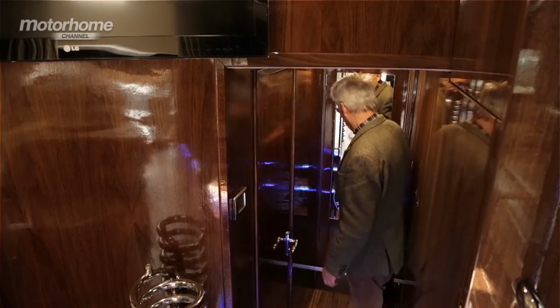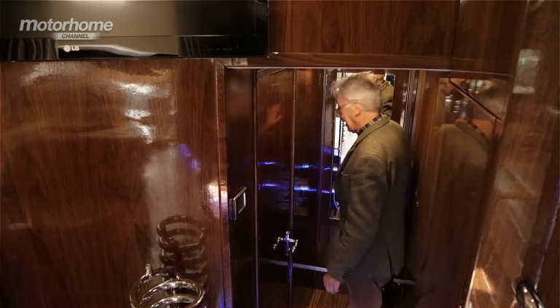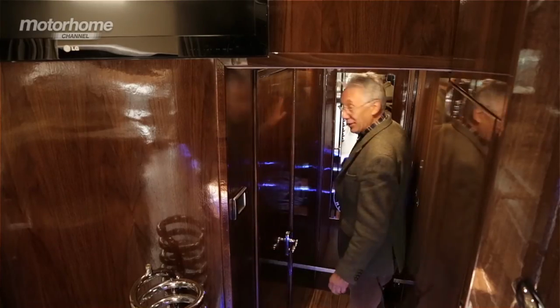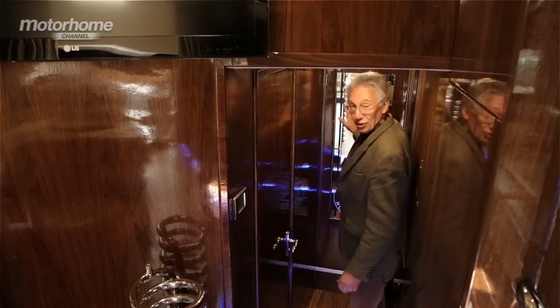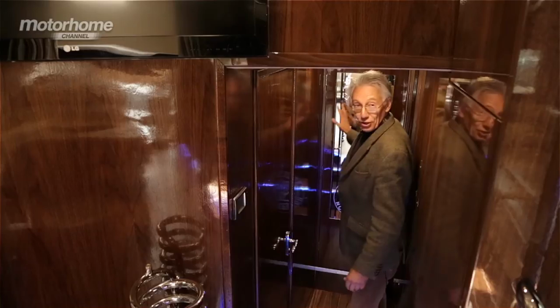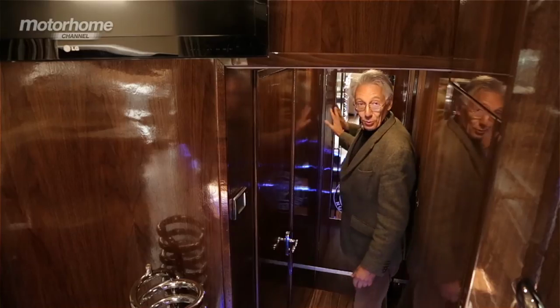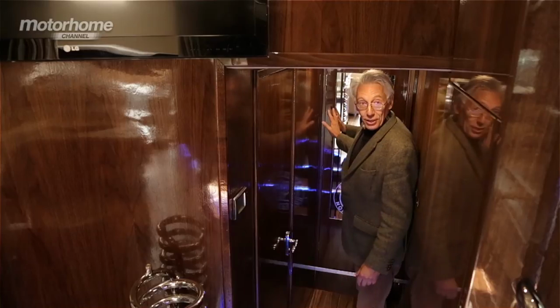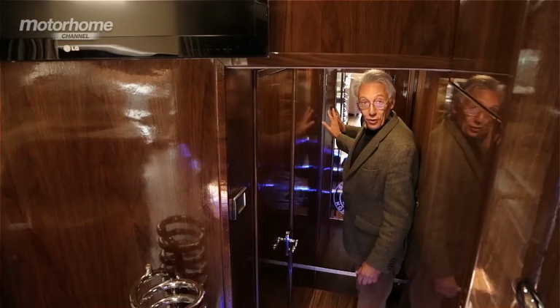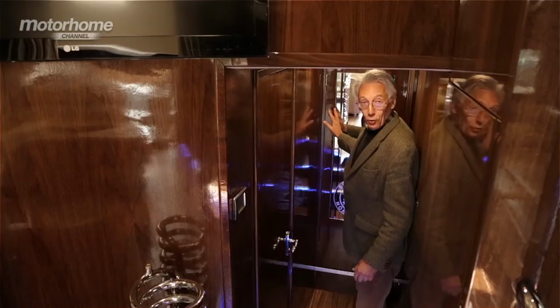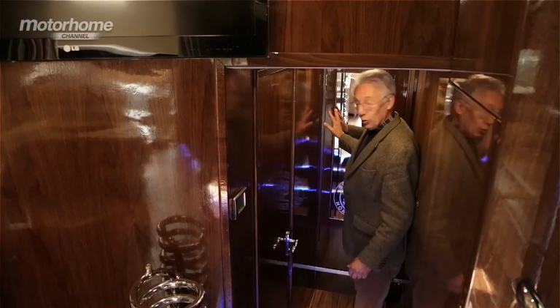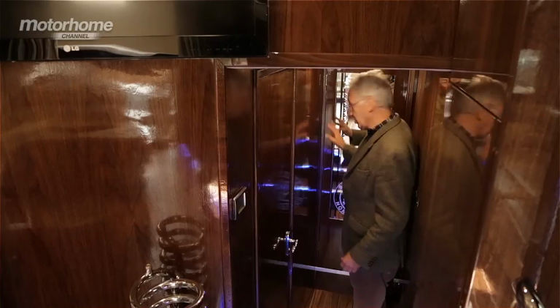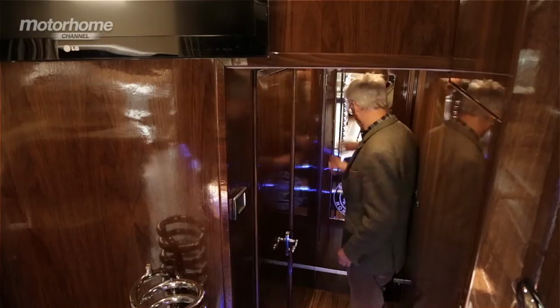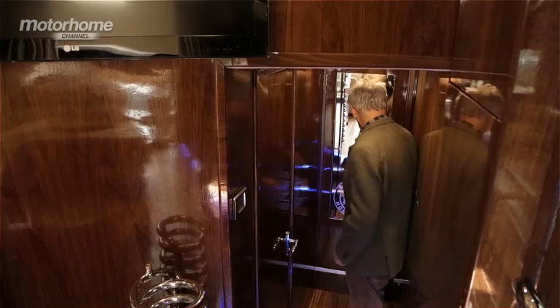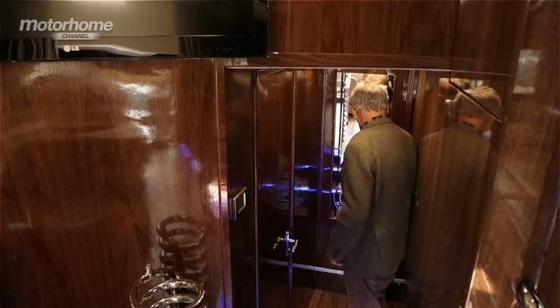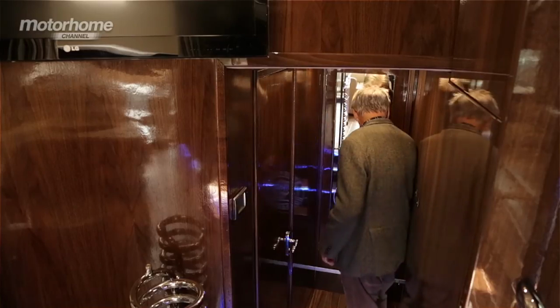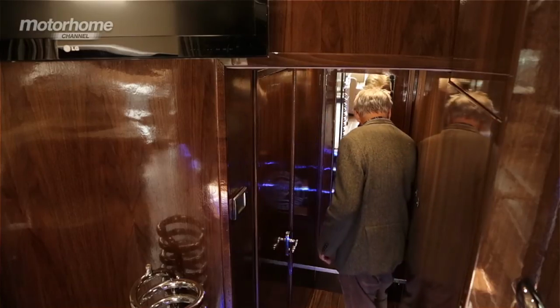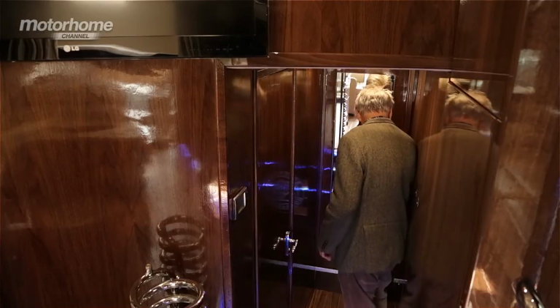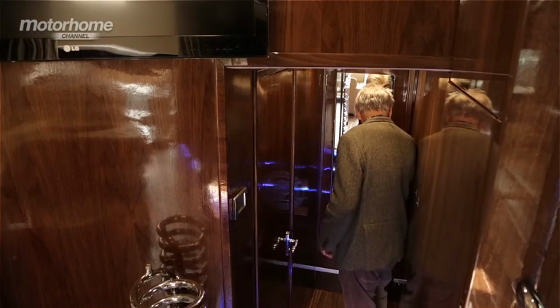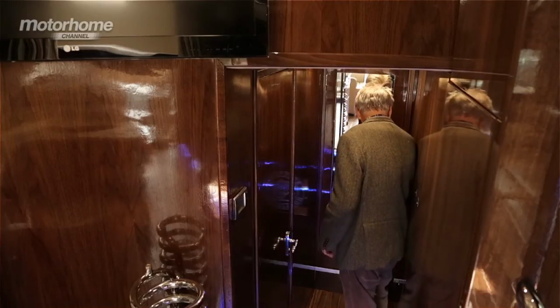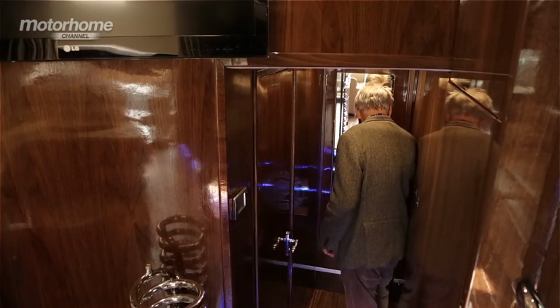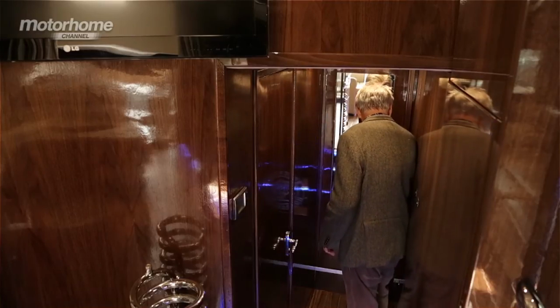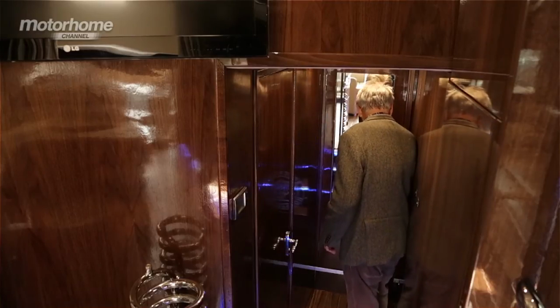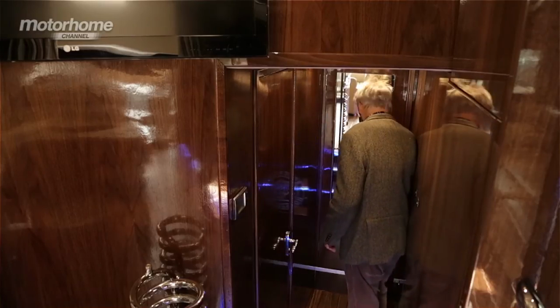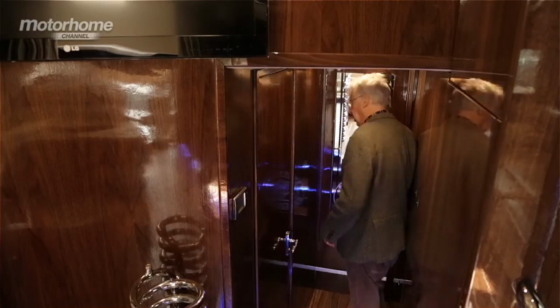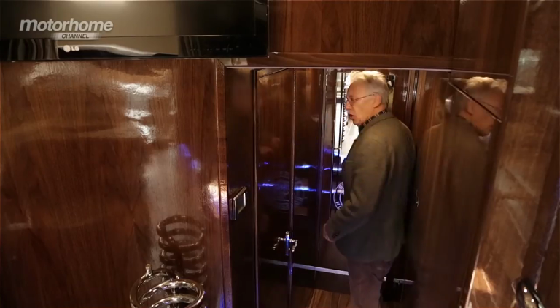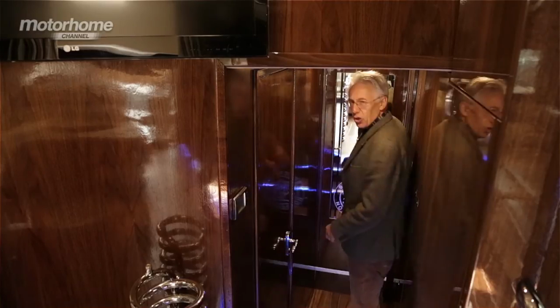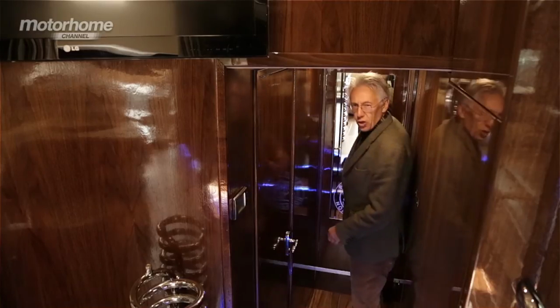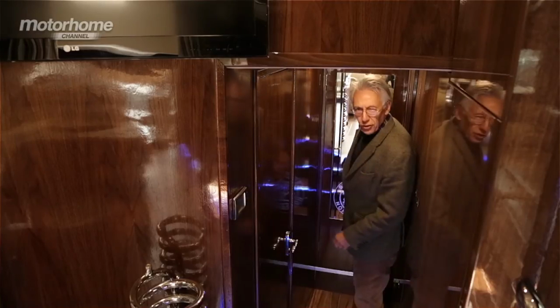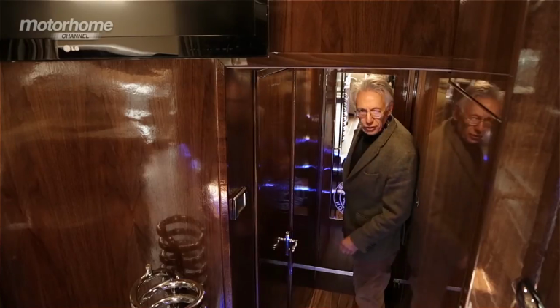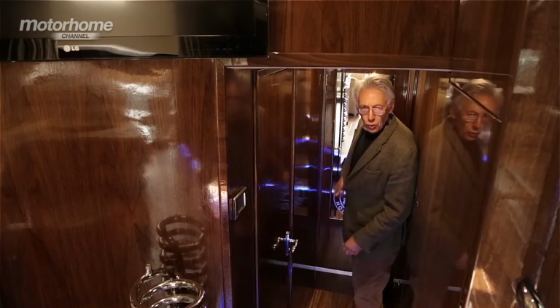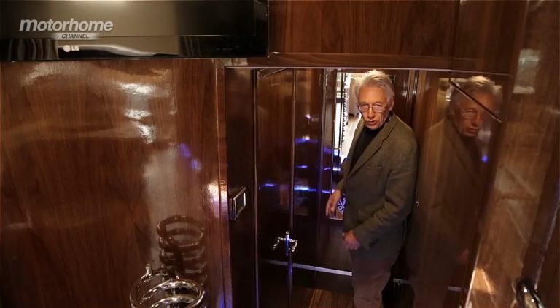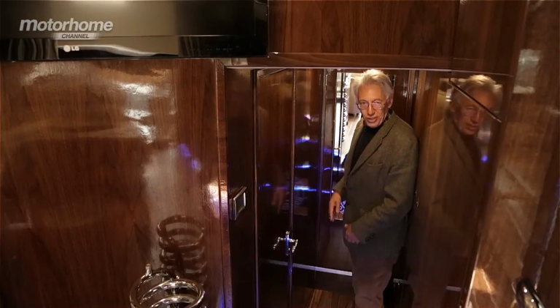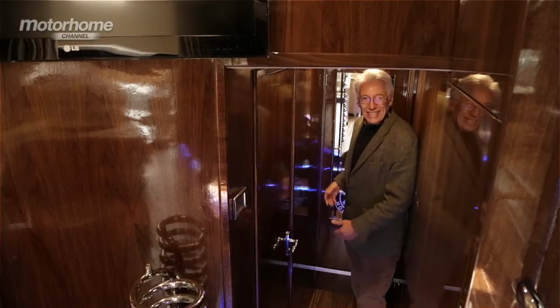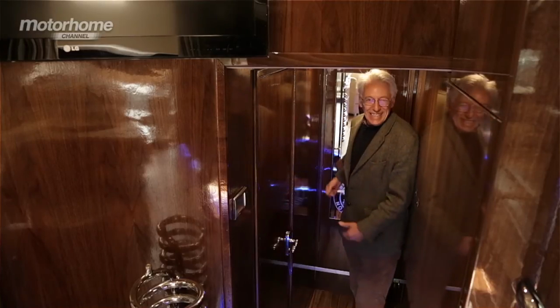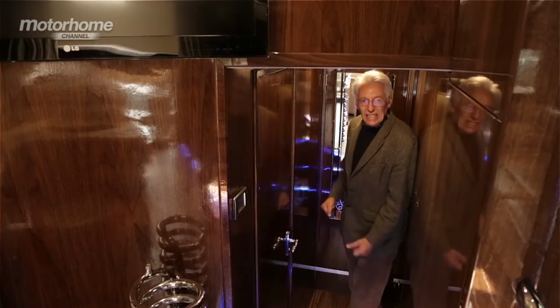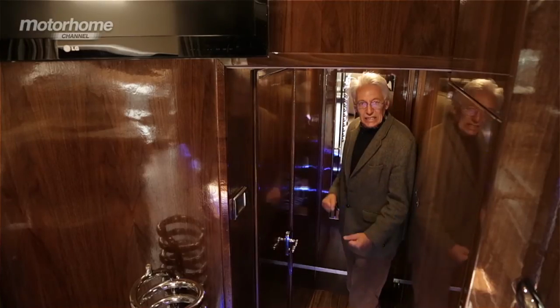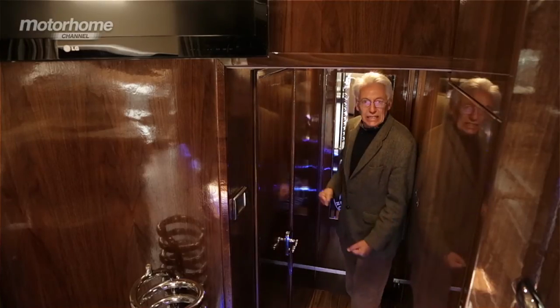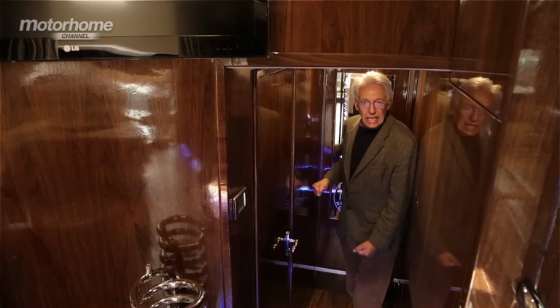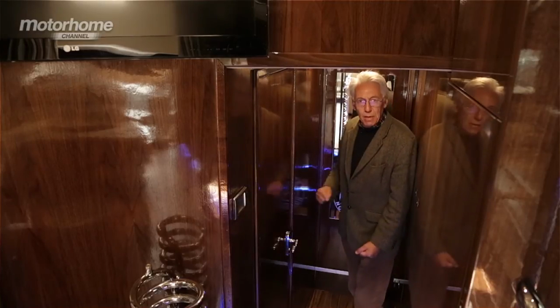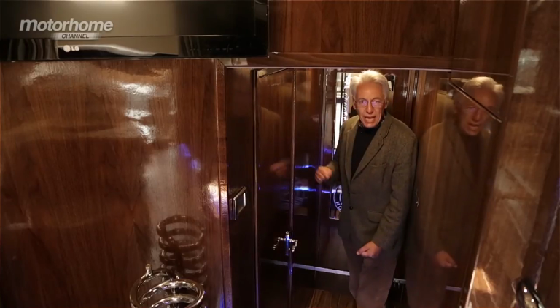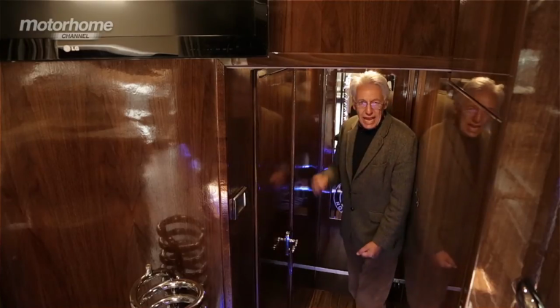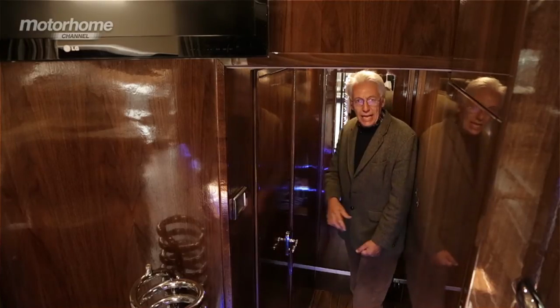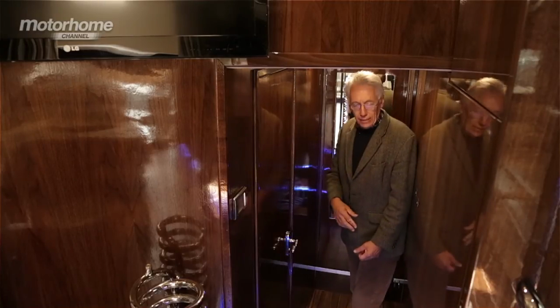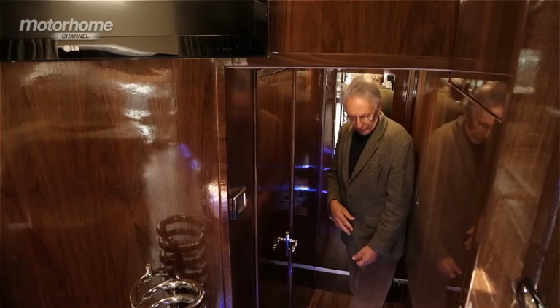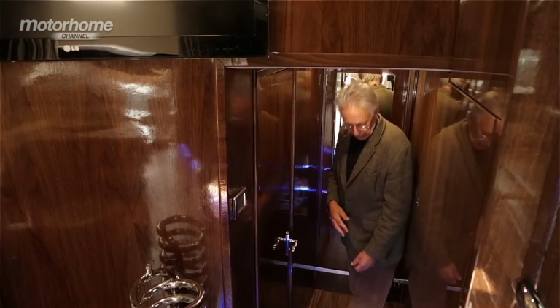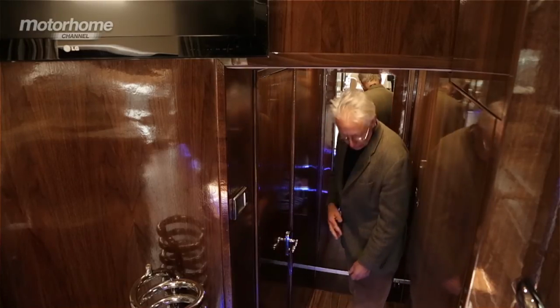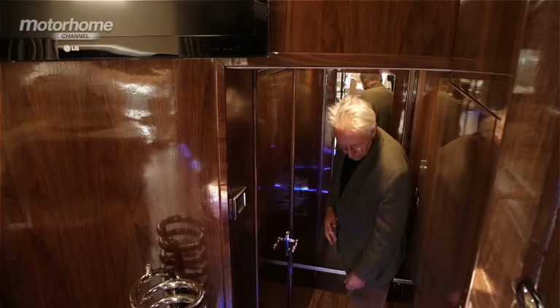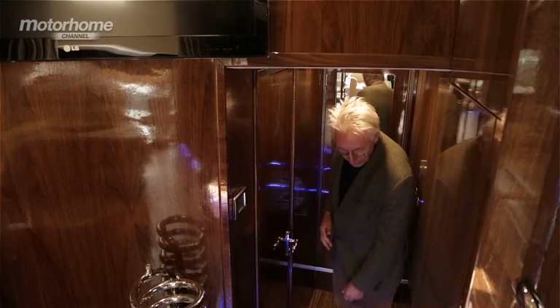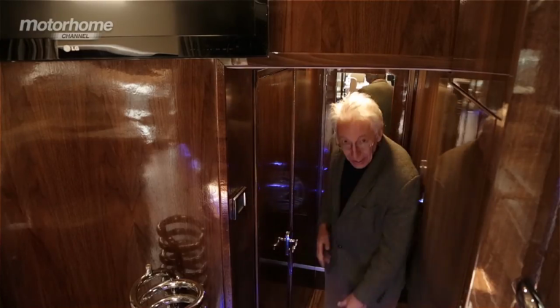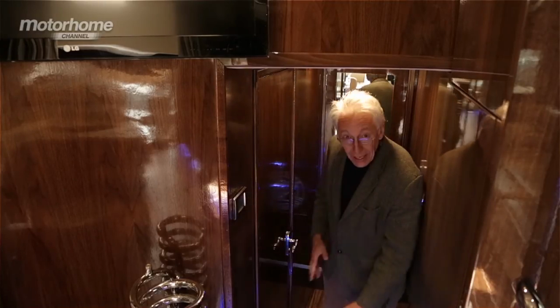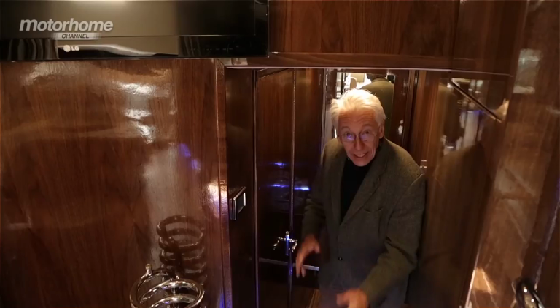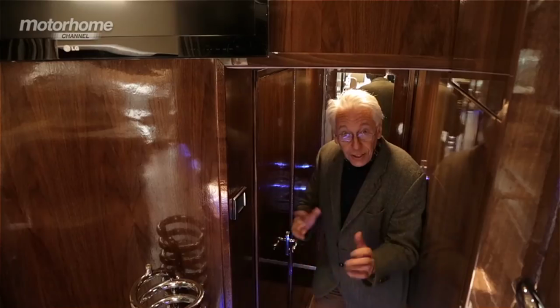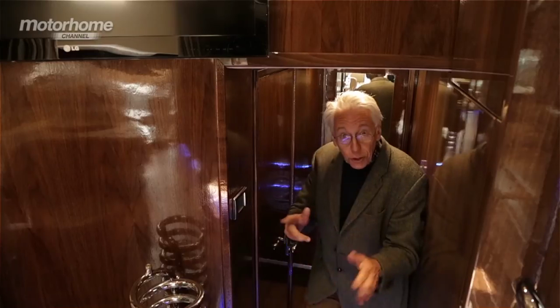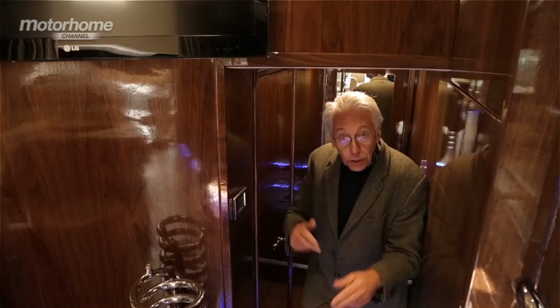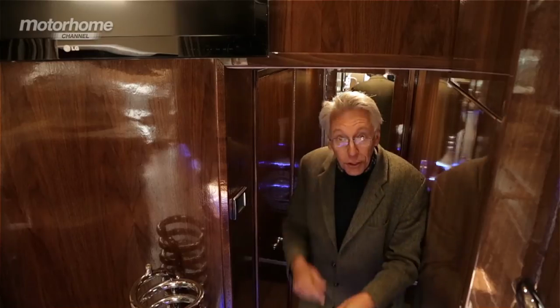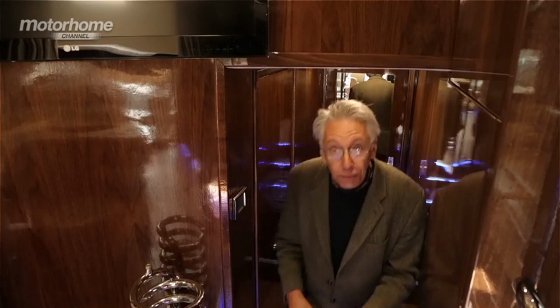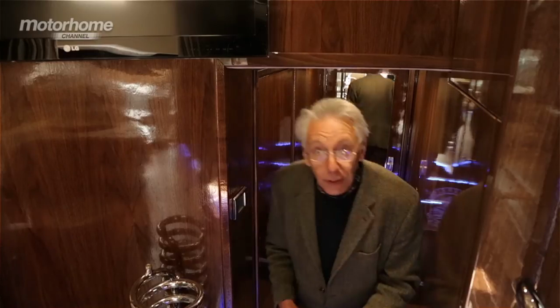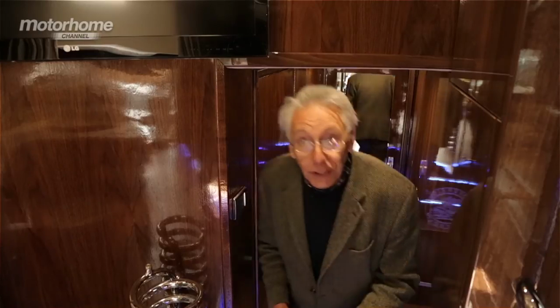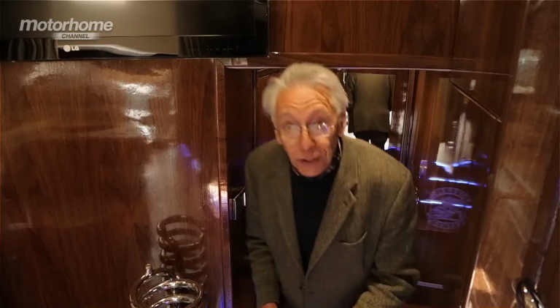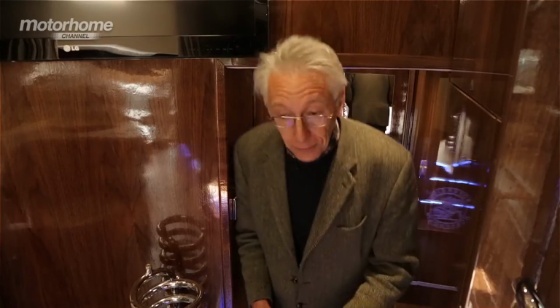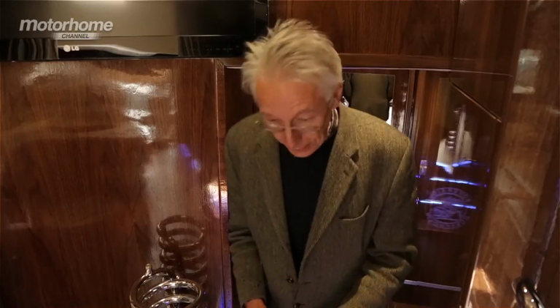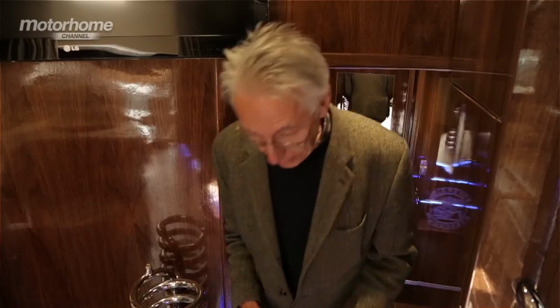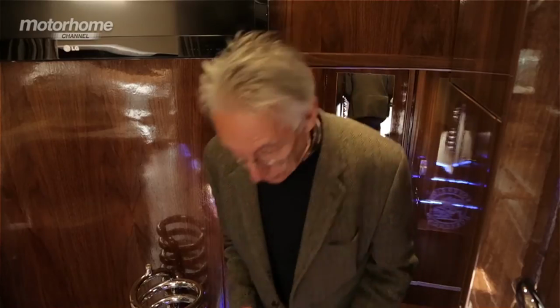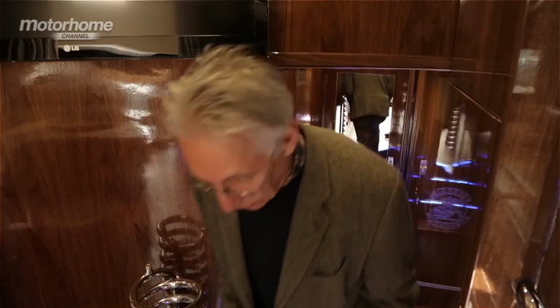This is where the horses live and there's a lock on the door so they can't come in. Let's go and look at the front of the vehicle.